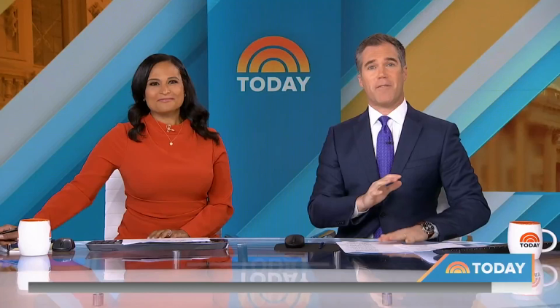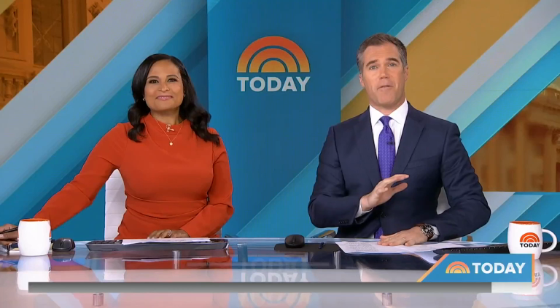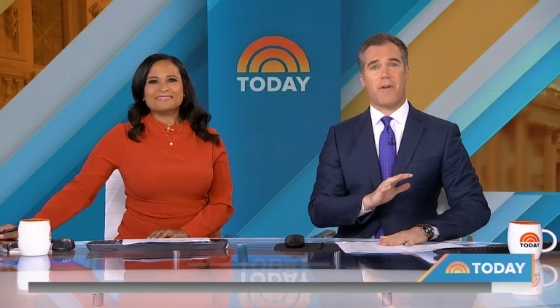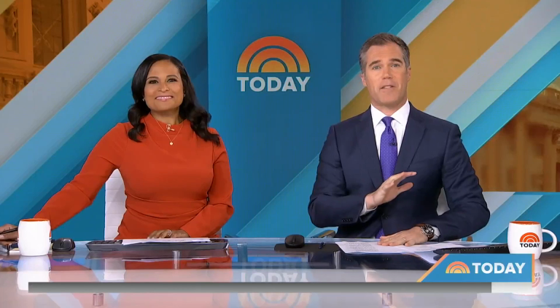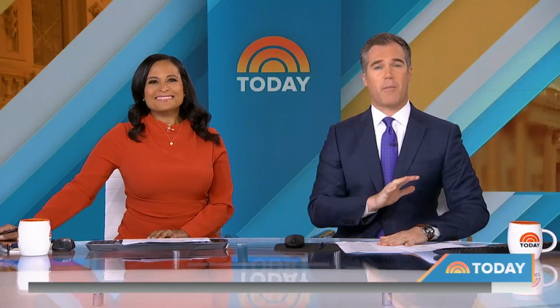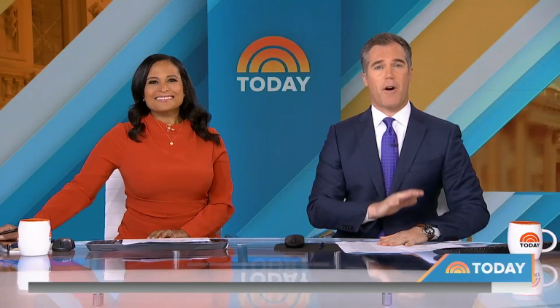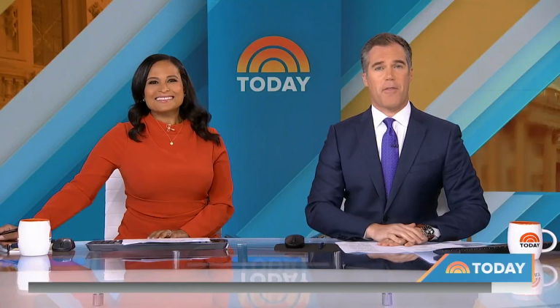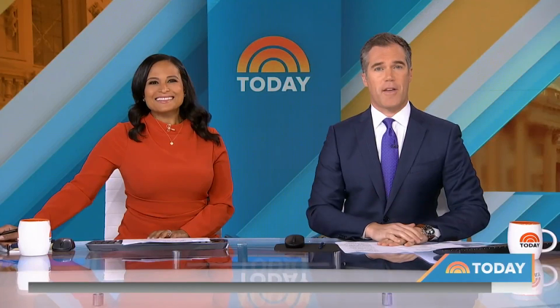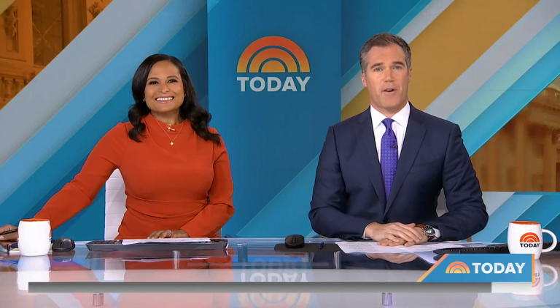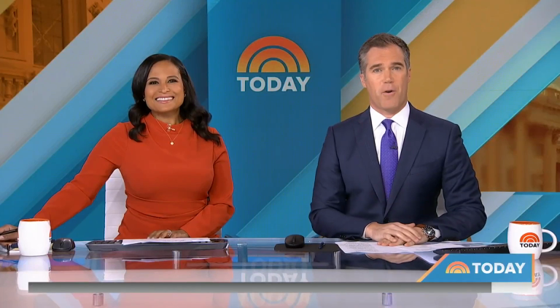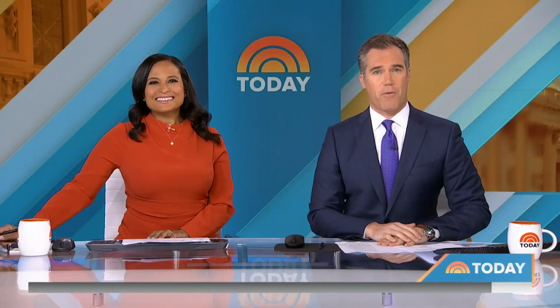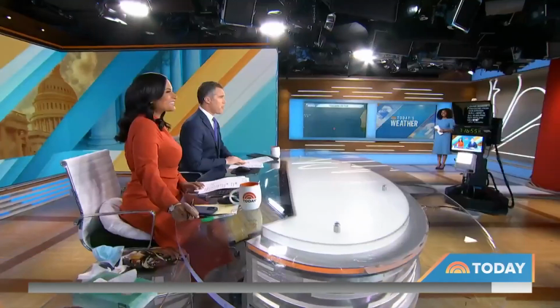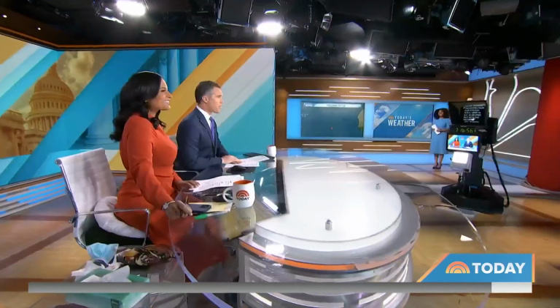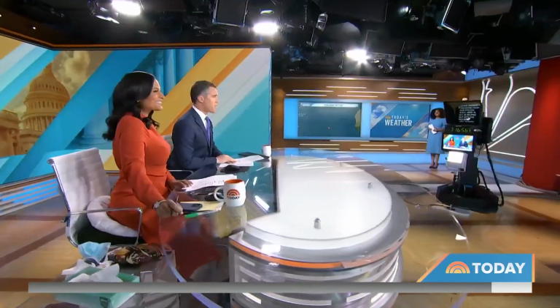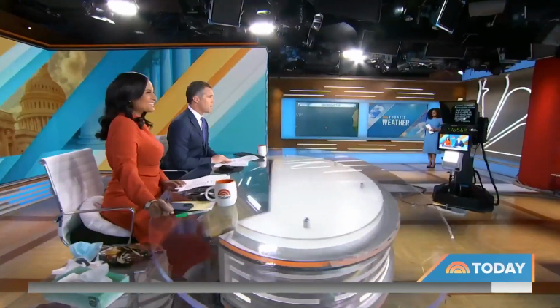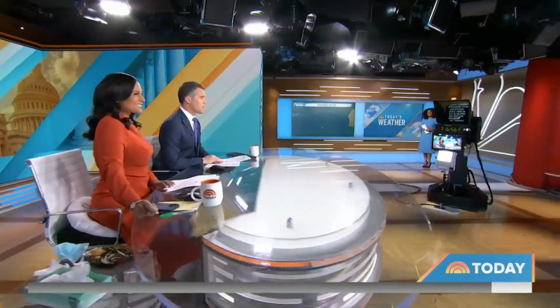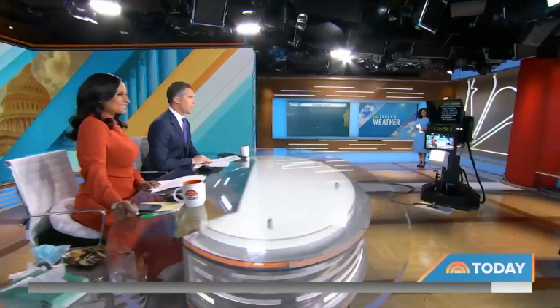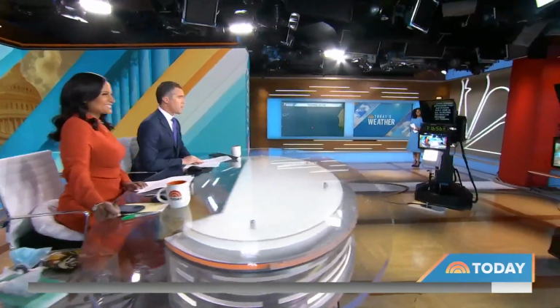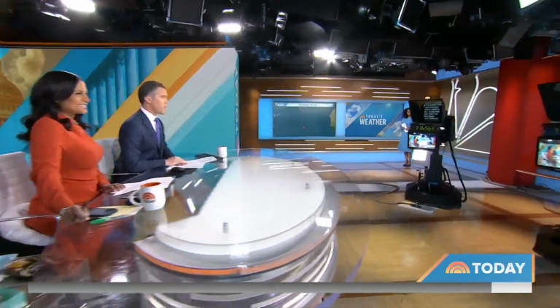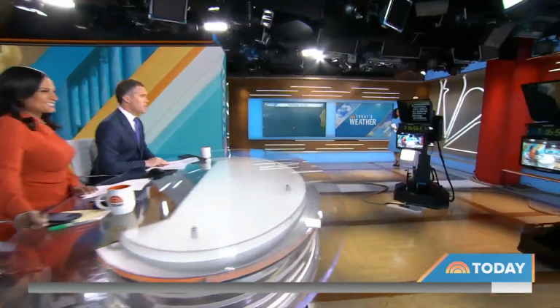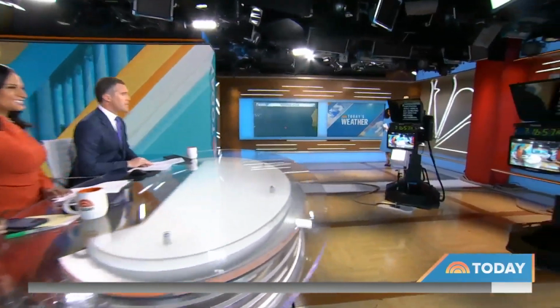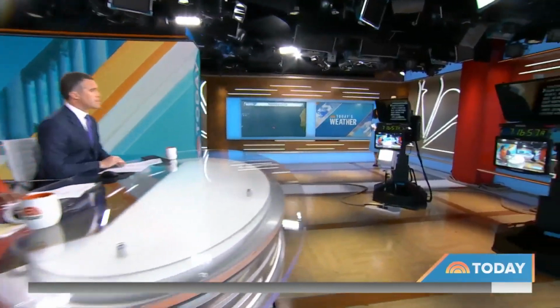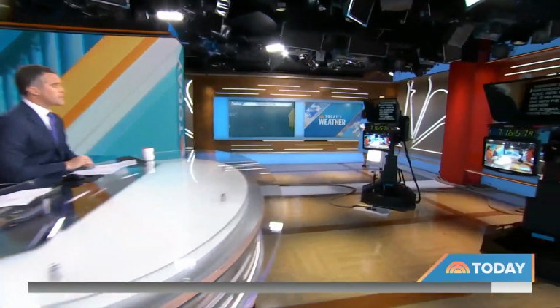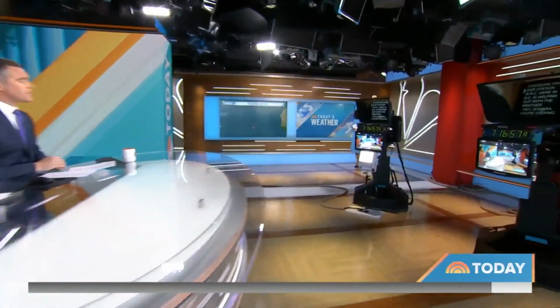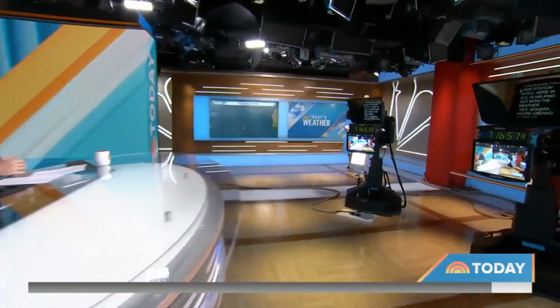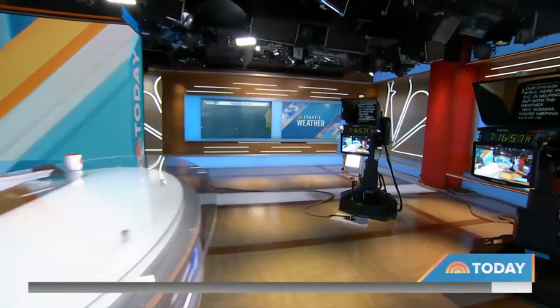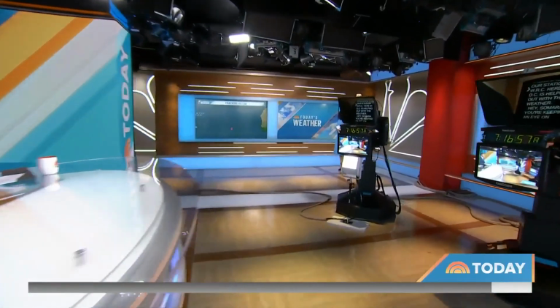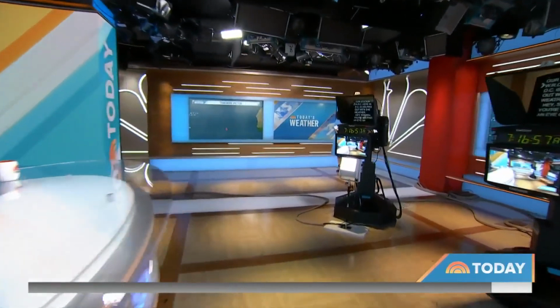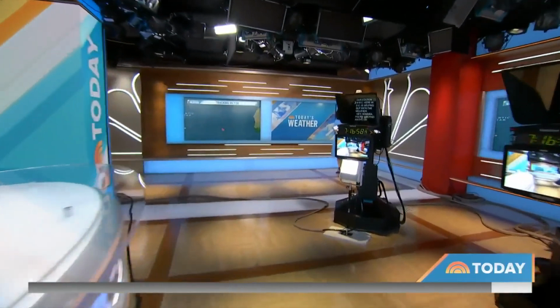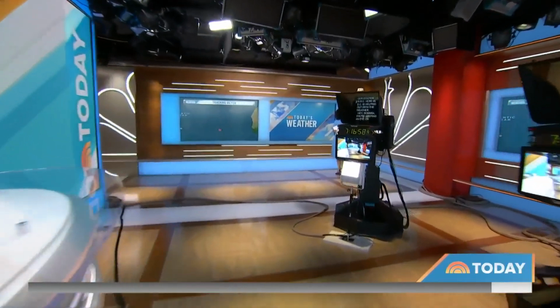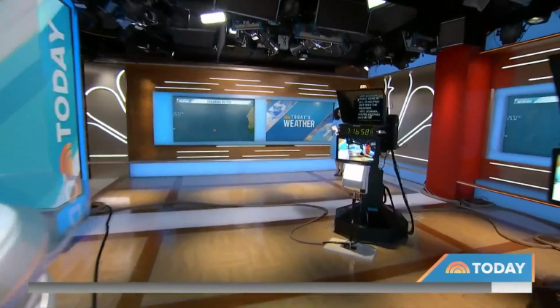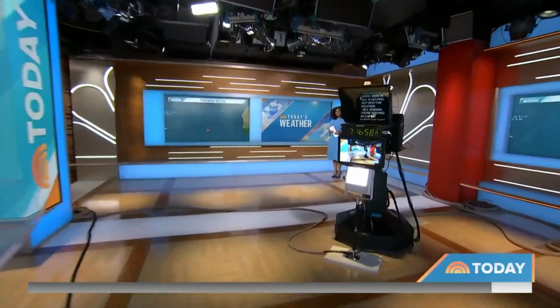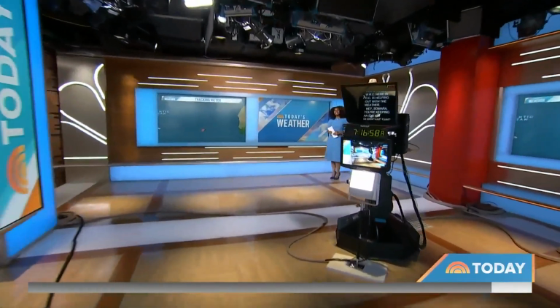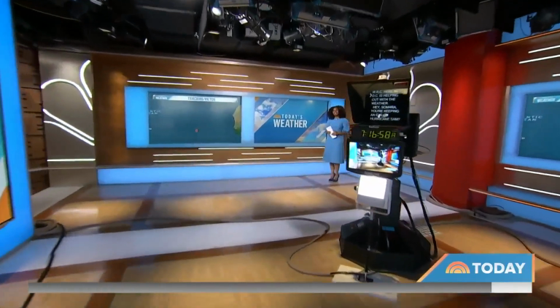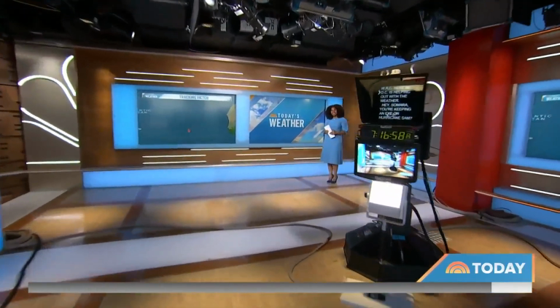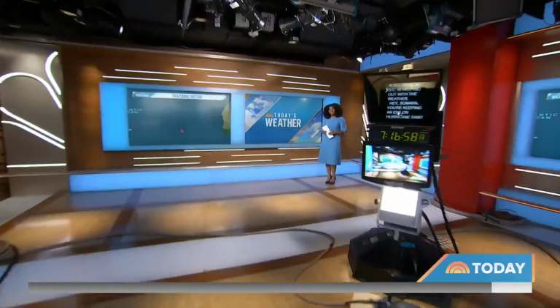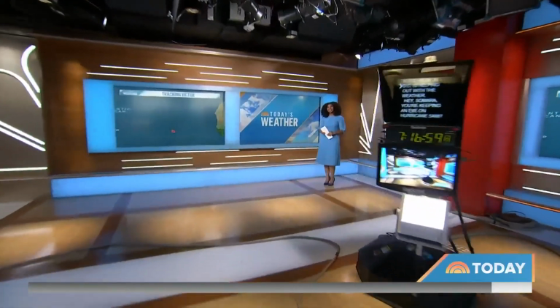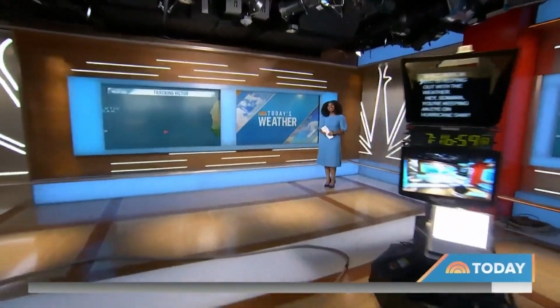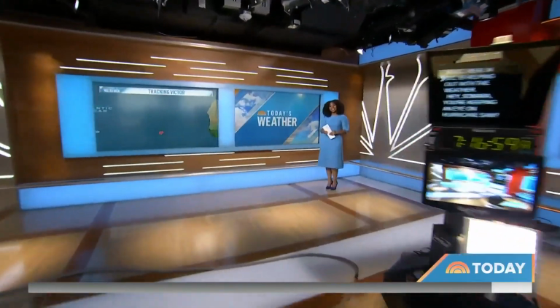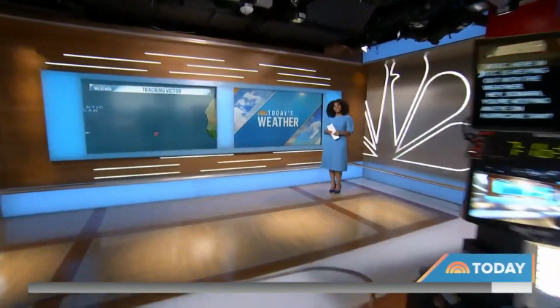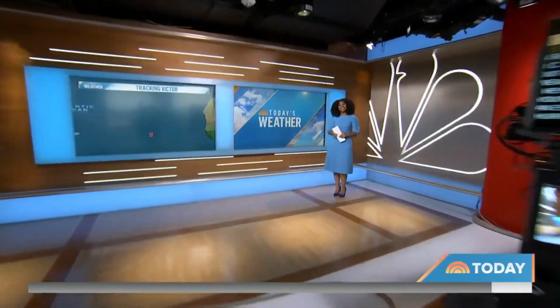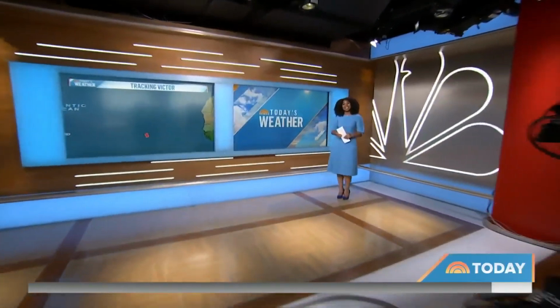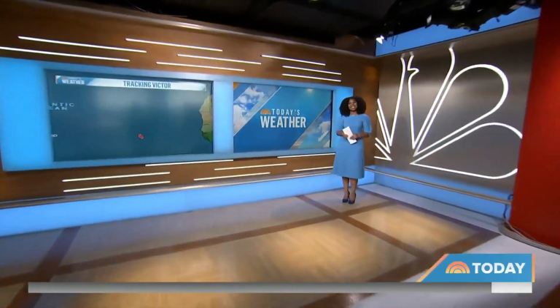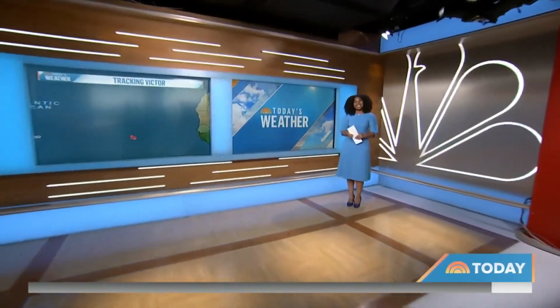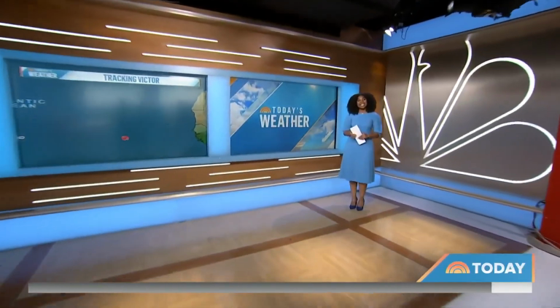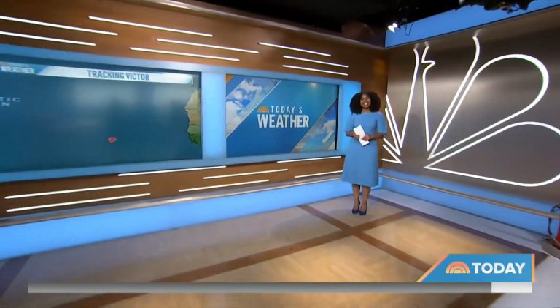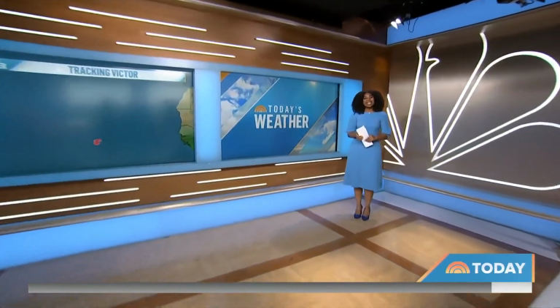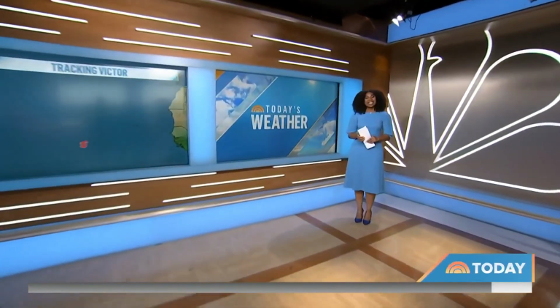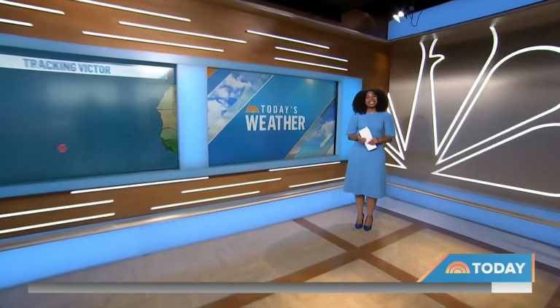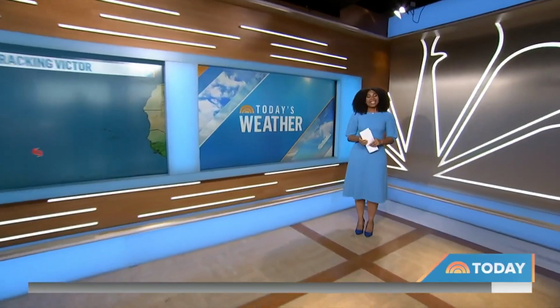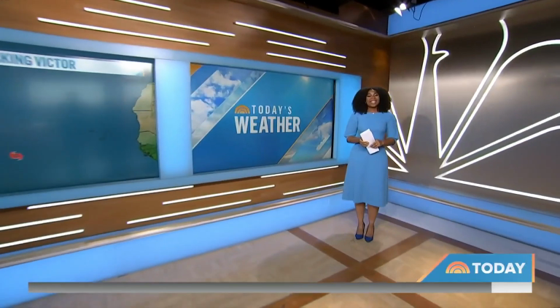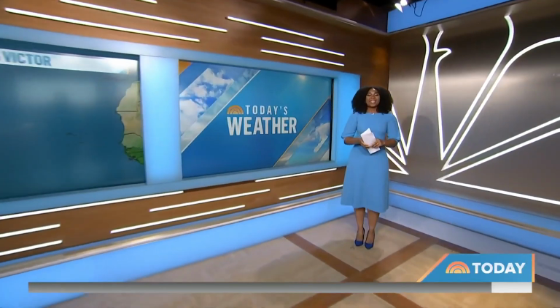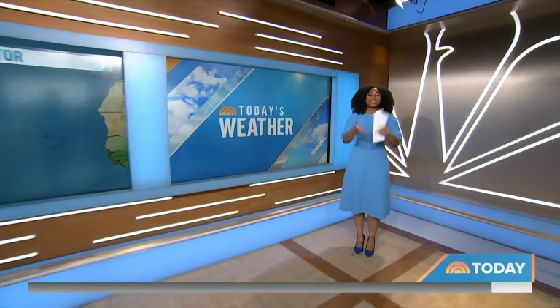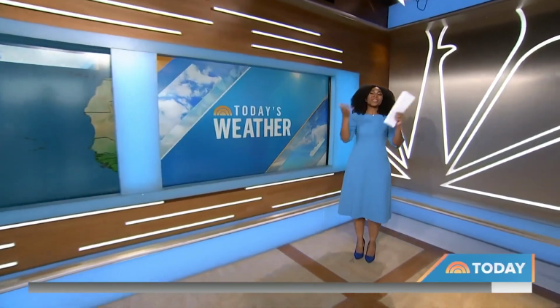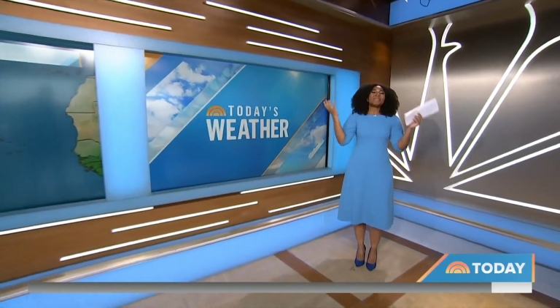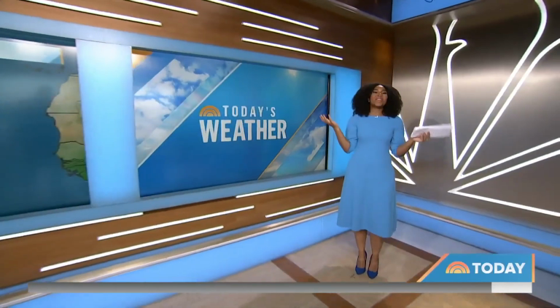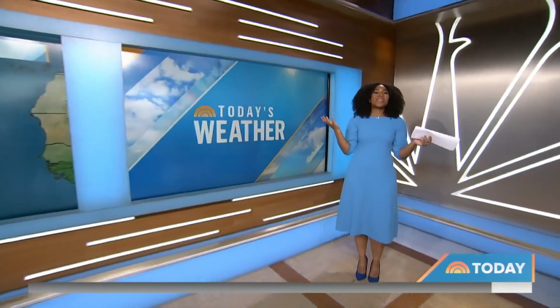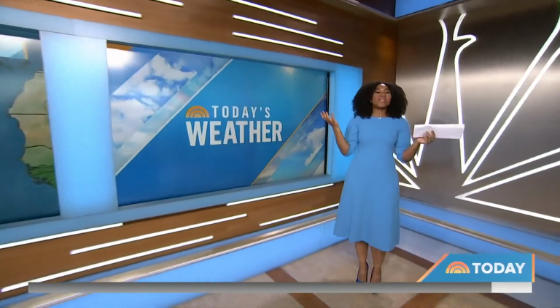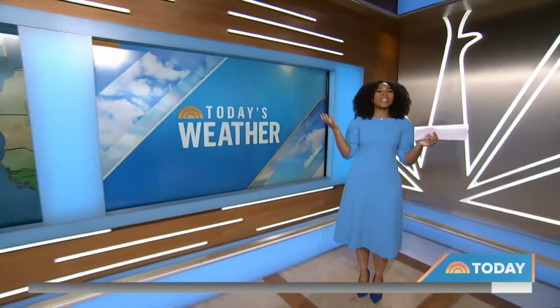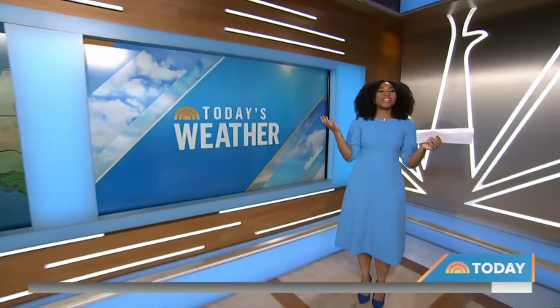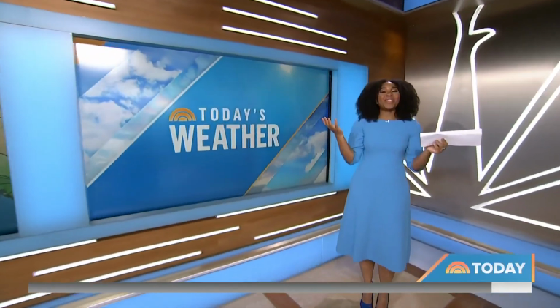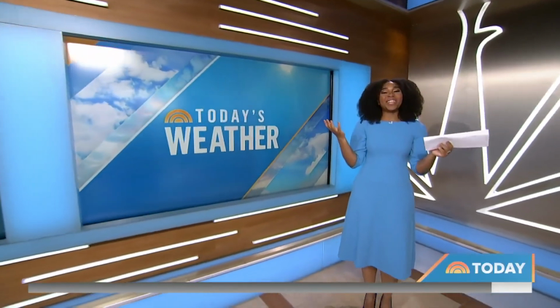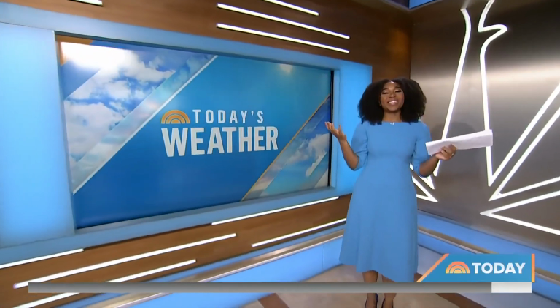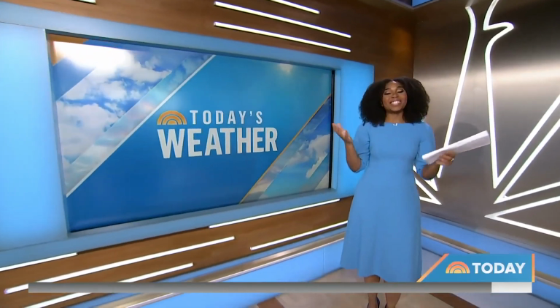Our friend Samara Theodore from our station WRC is here helping us out, kicking things off. What's it looking like this weekend, Samara? Good morning, Peter. Good morning, Kristen.